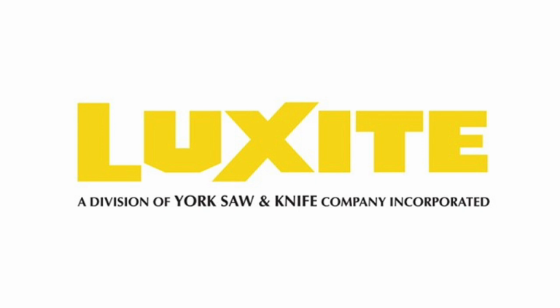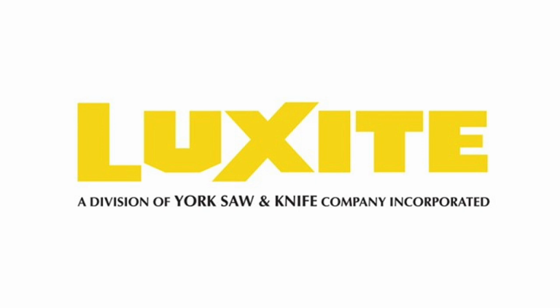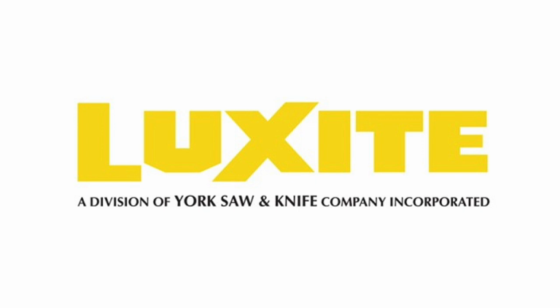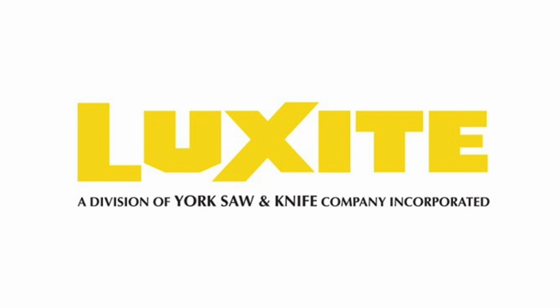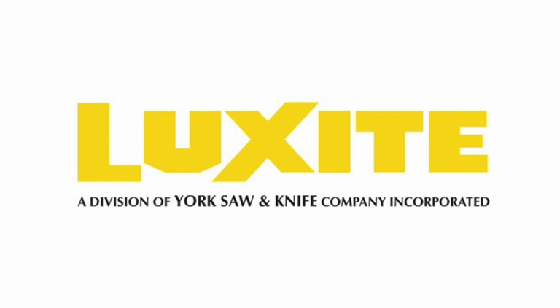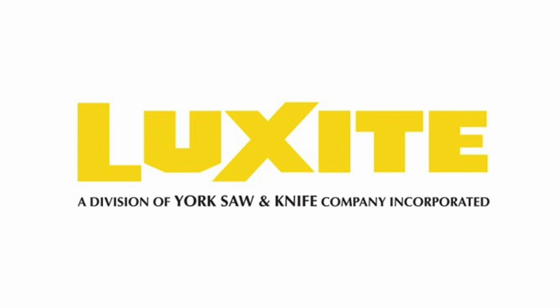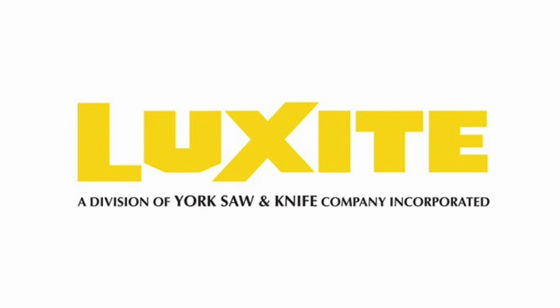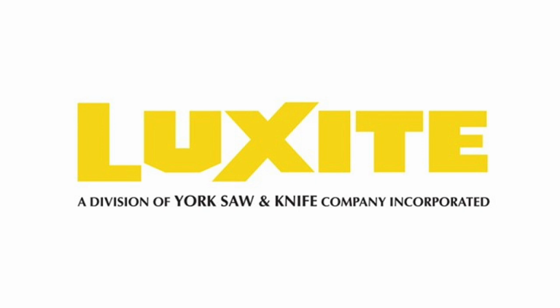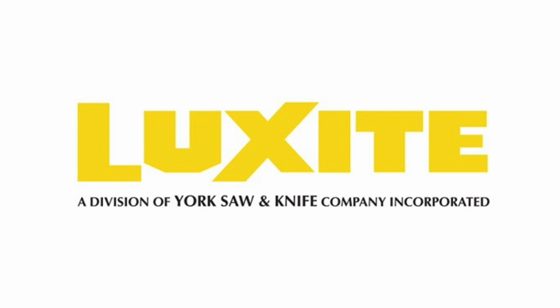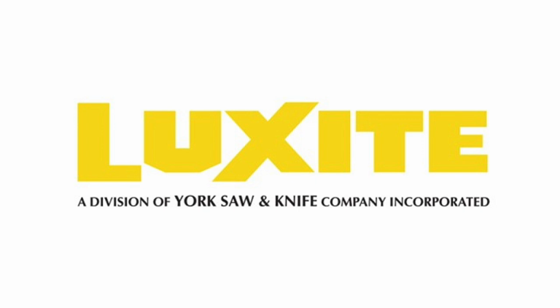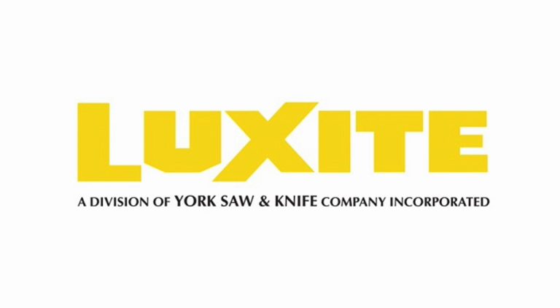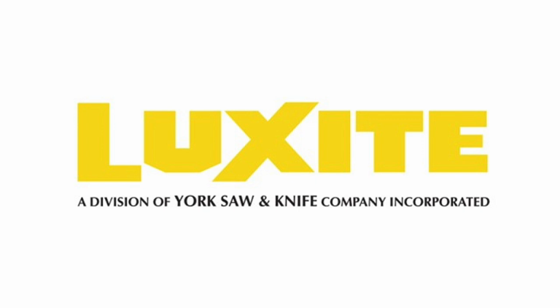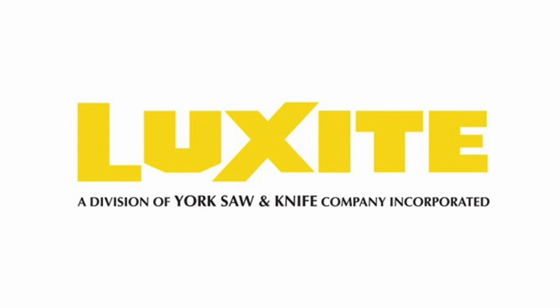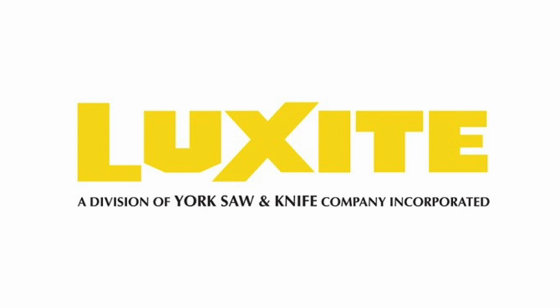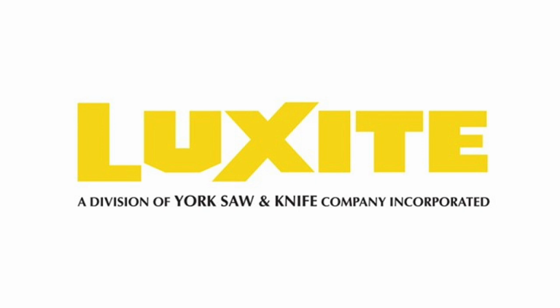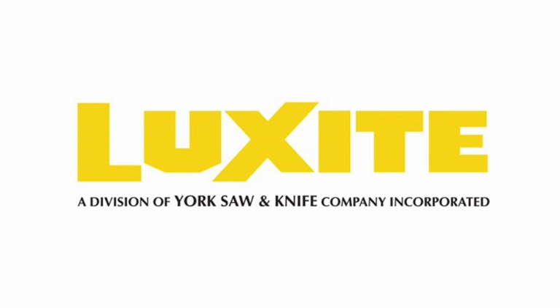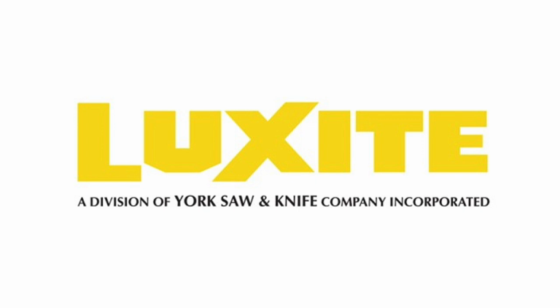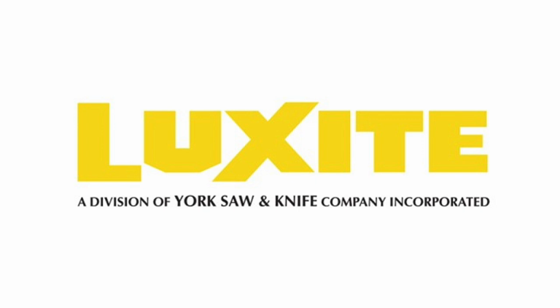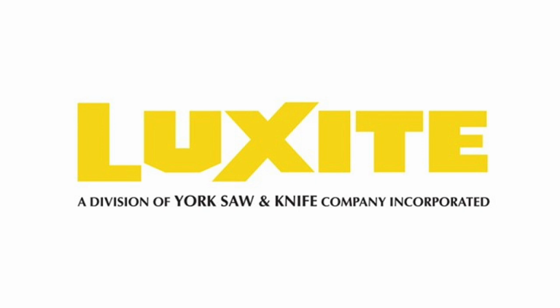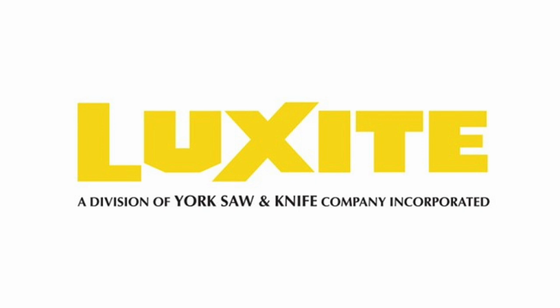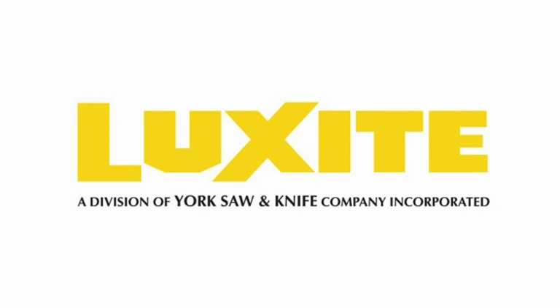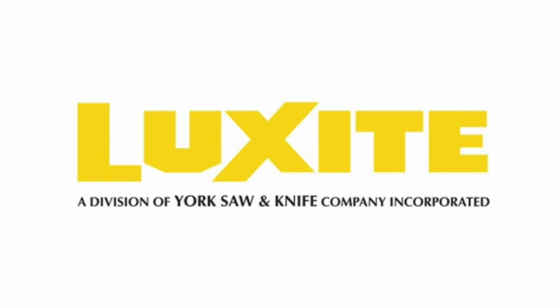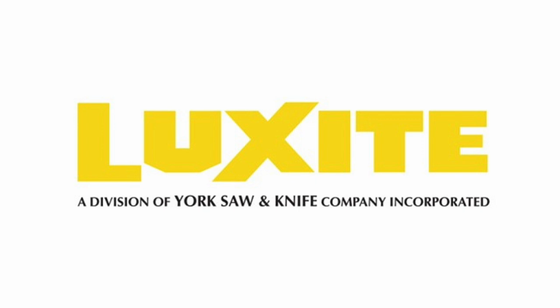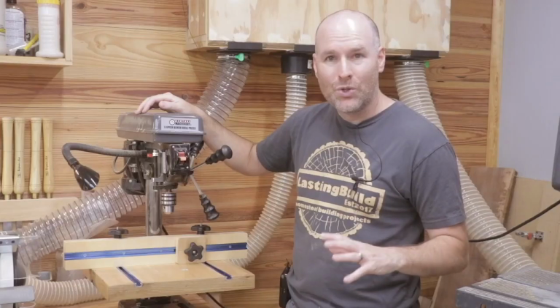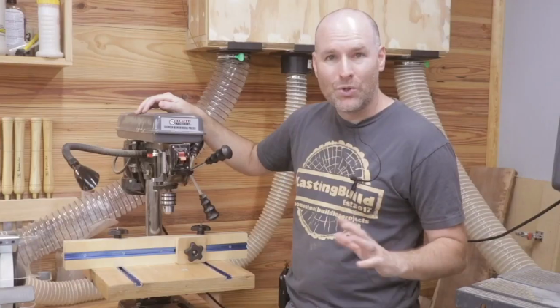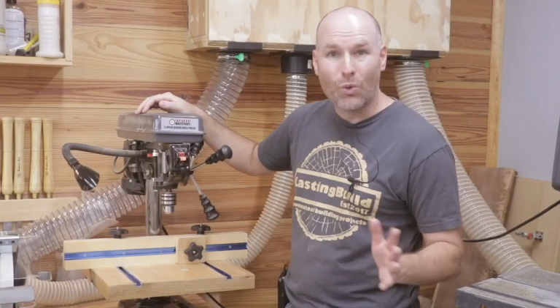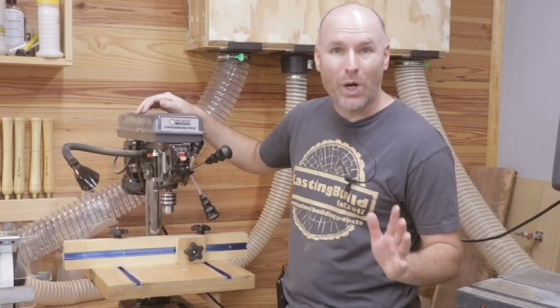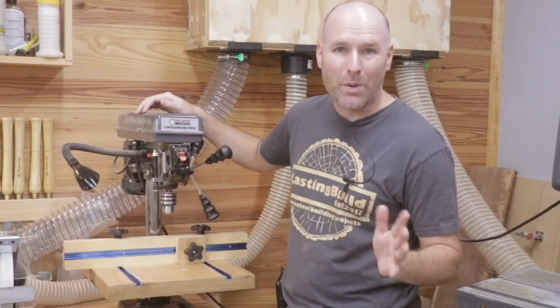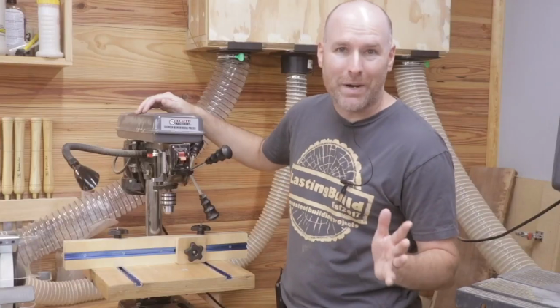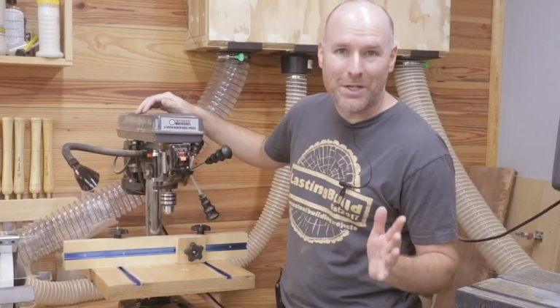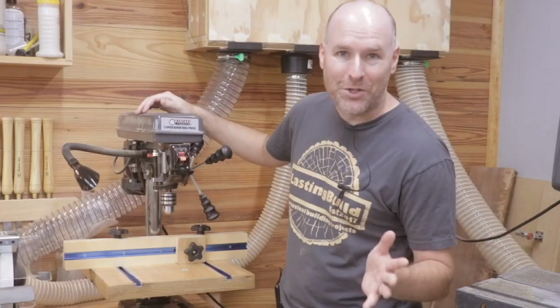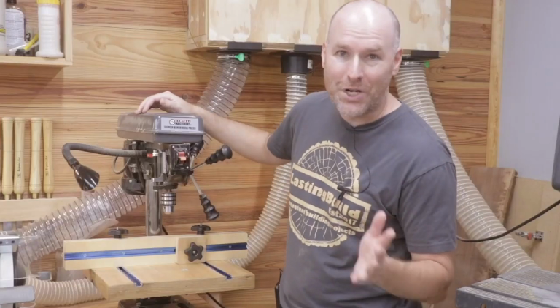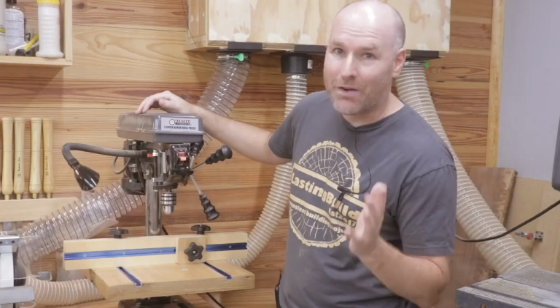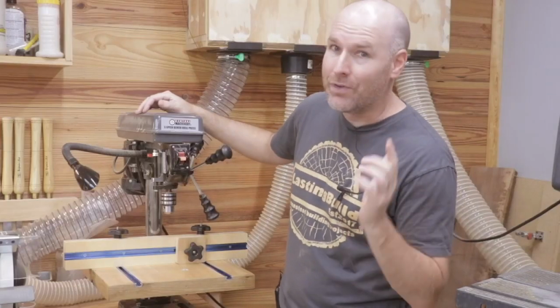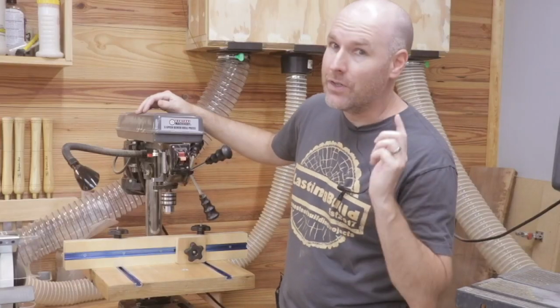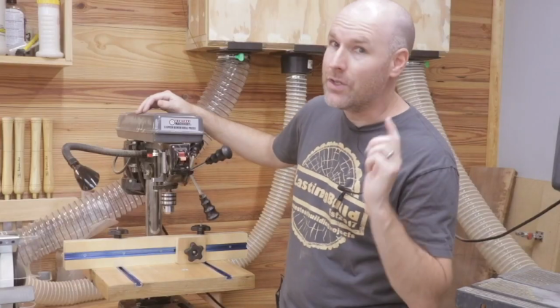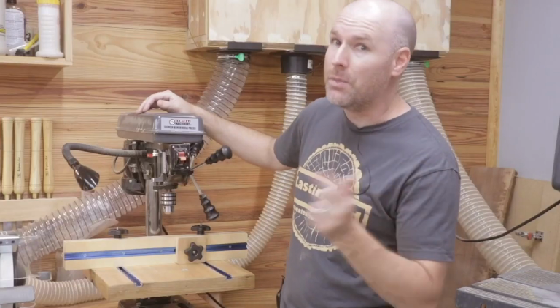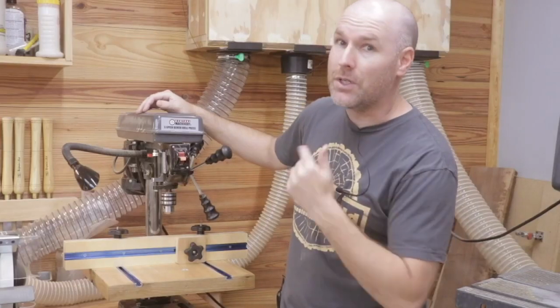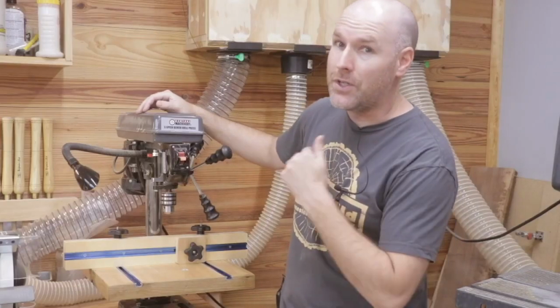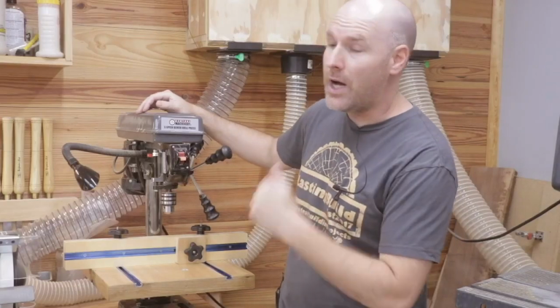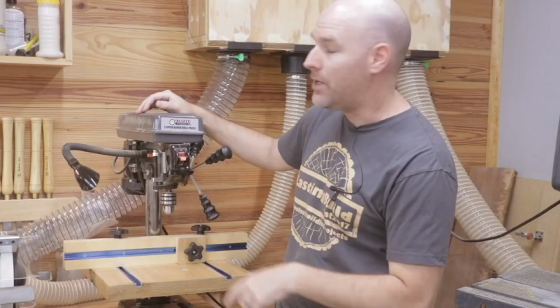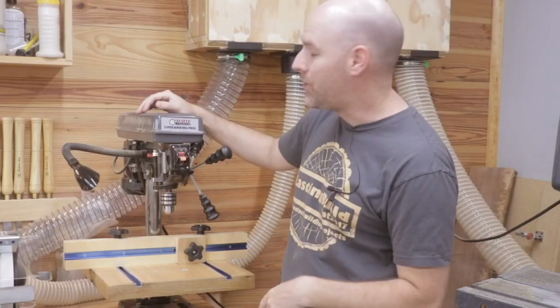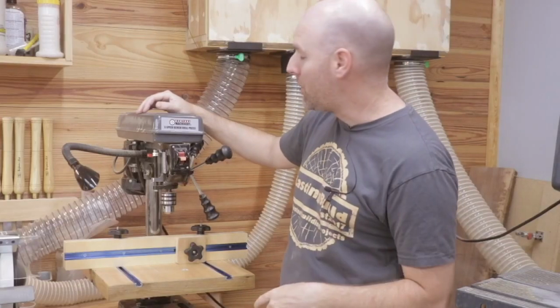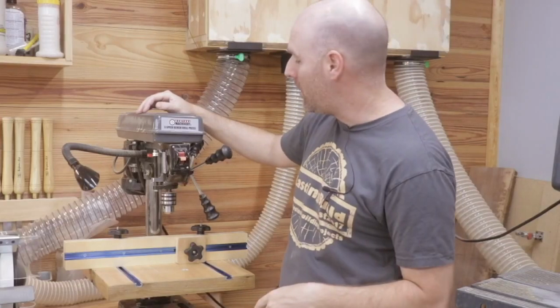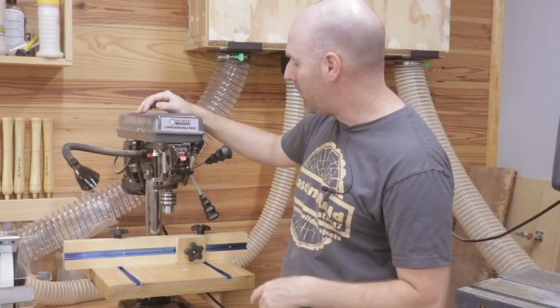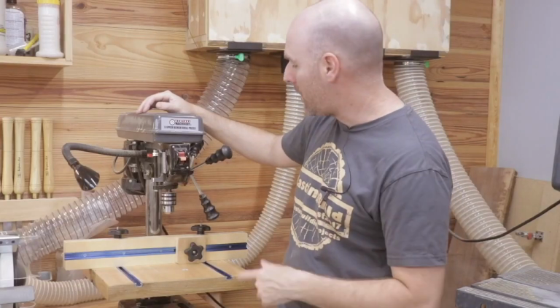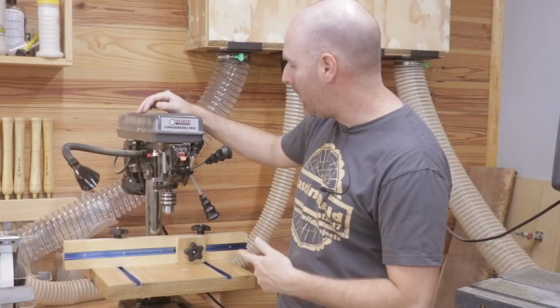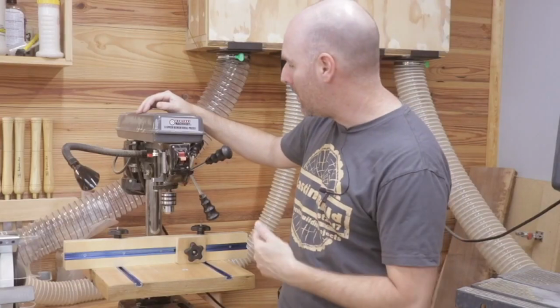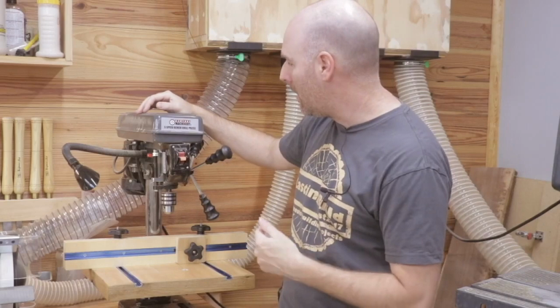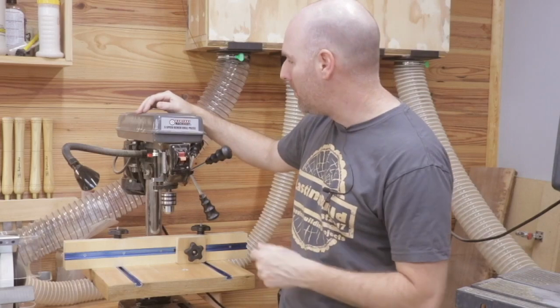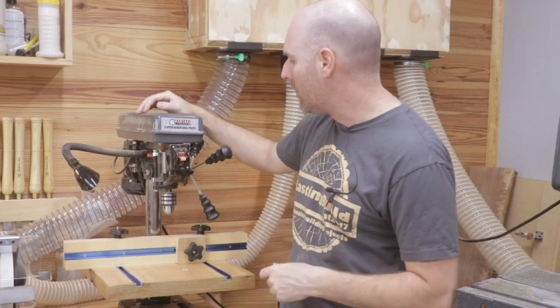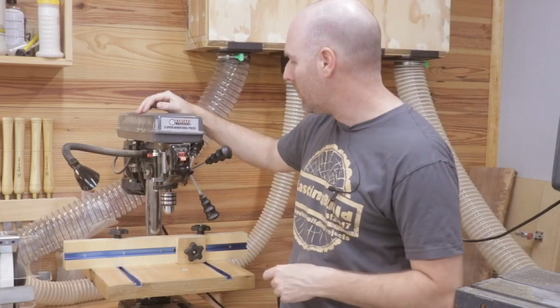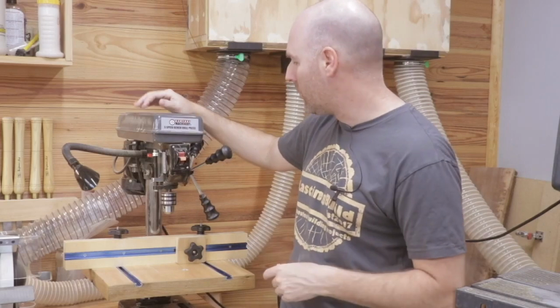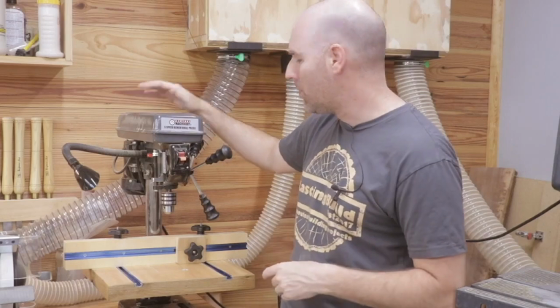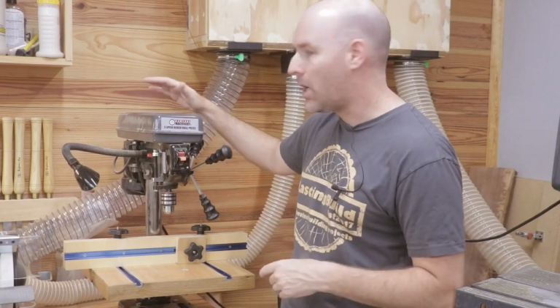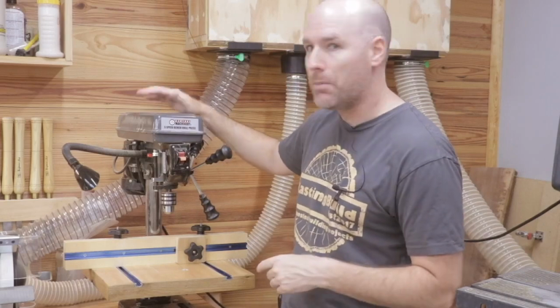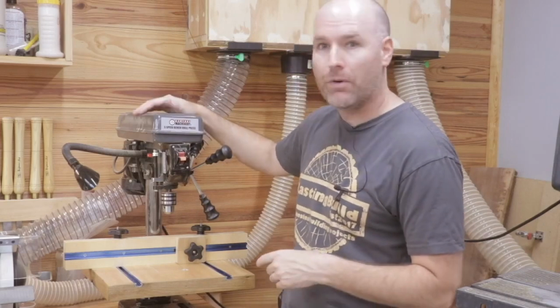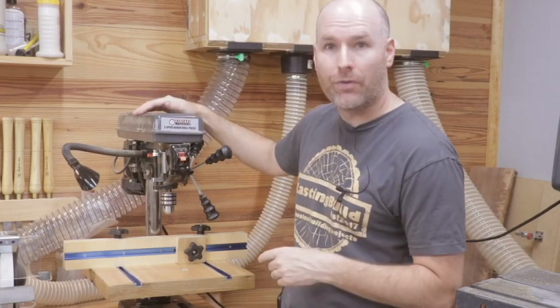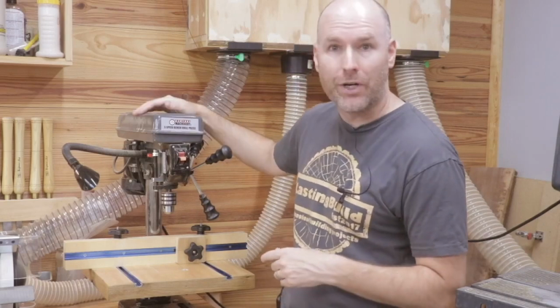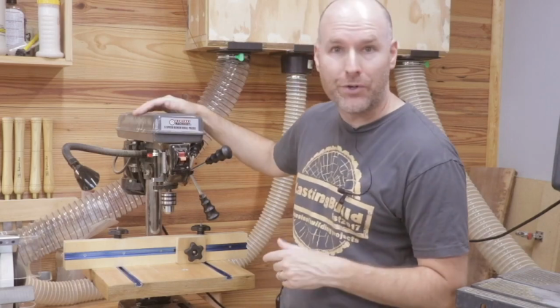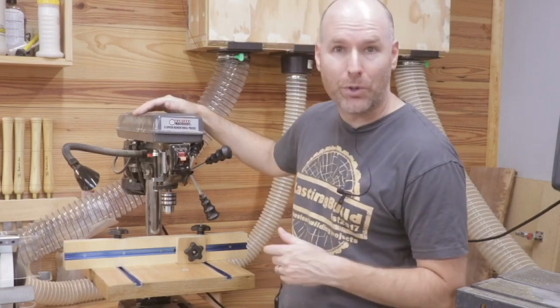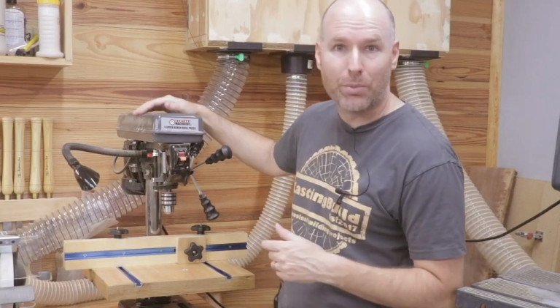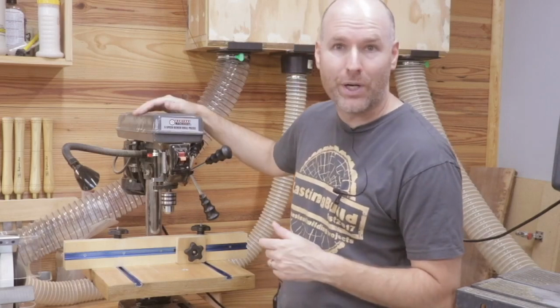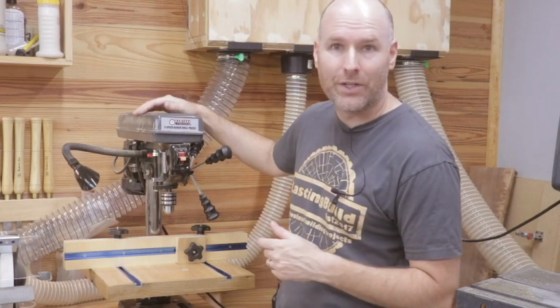Today's video is made possible by Luxite. Welcome back to the shop, friends. I'm excited to show you the table I built for my Harbor Freight drill press.